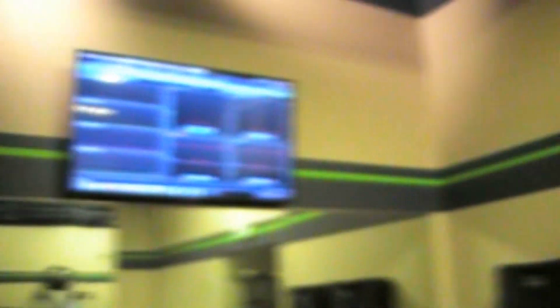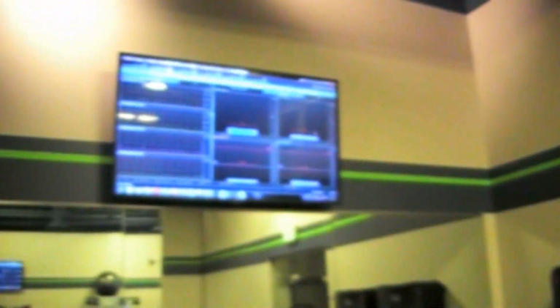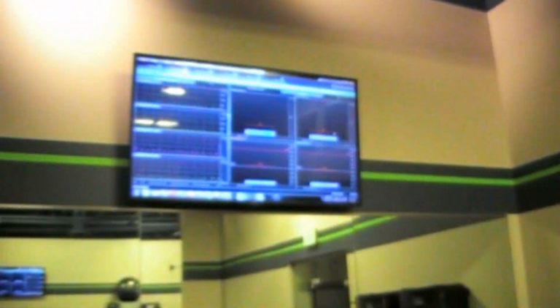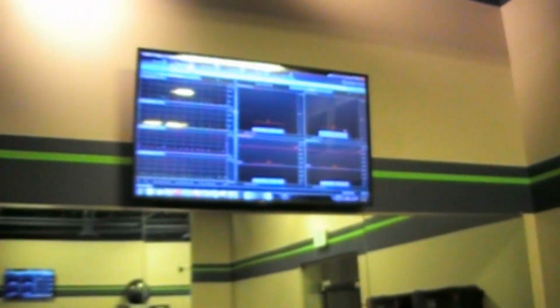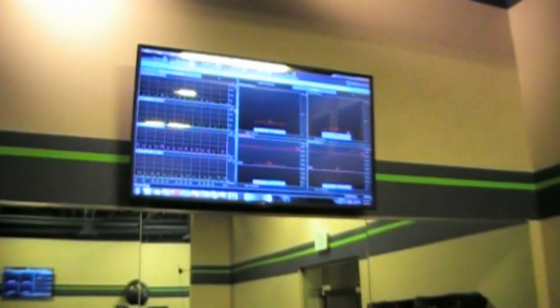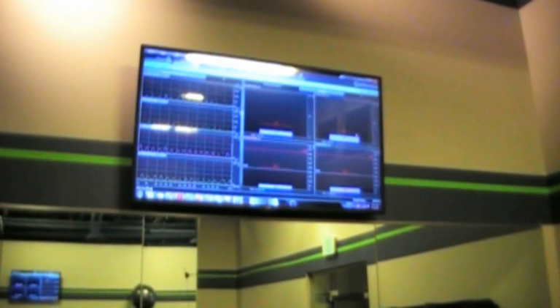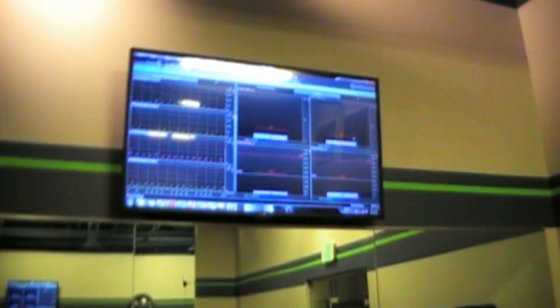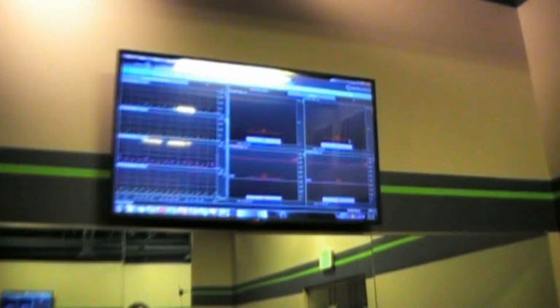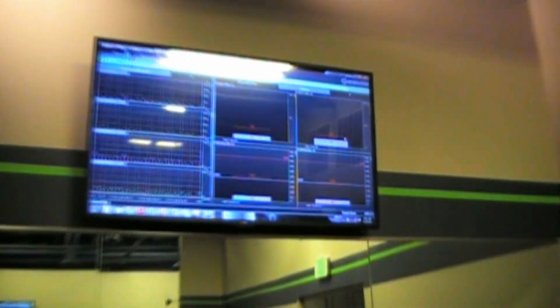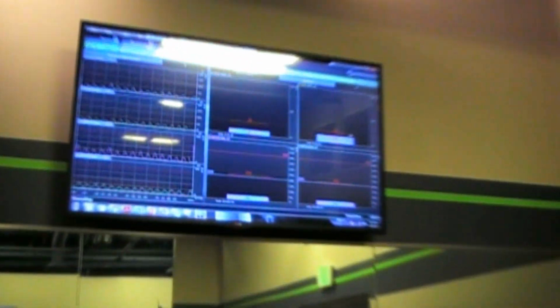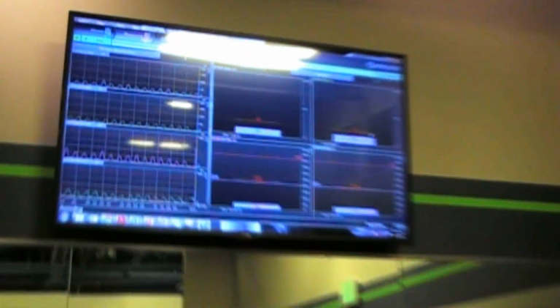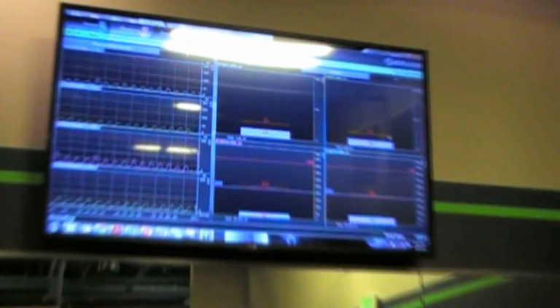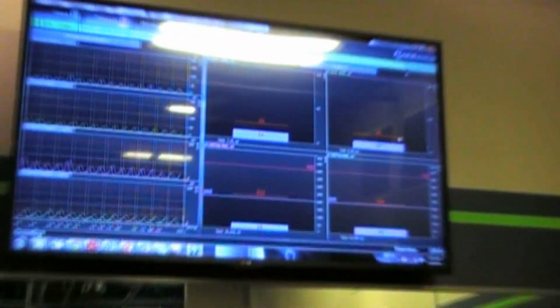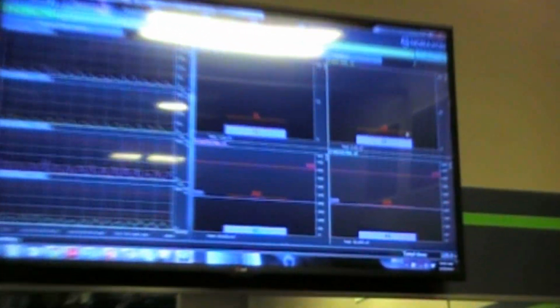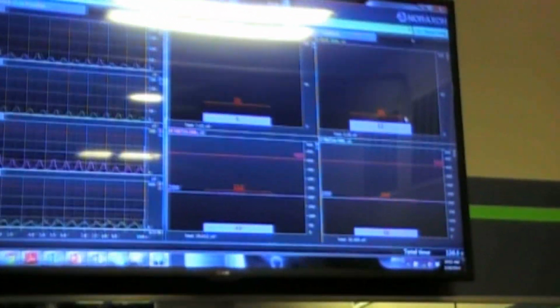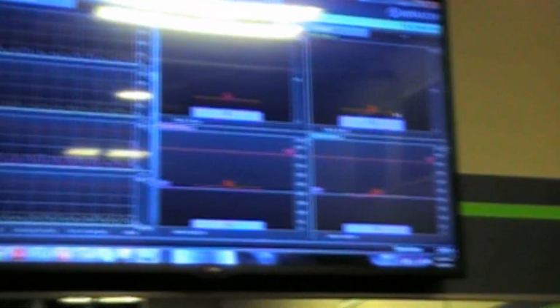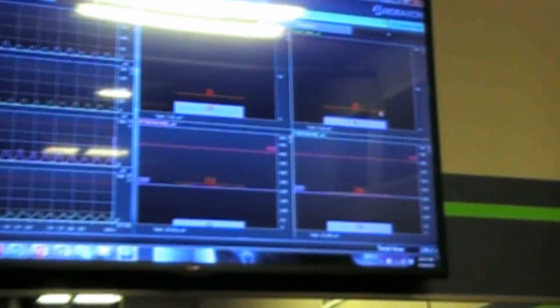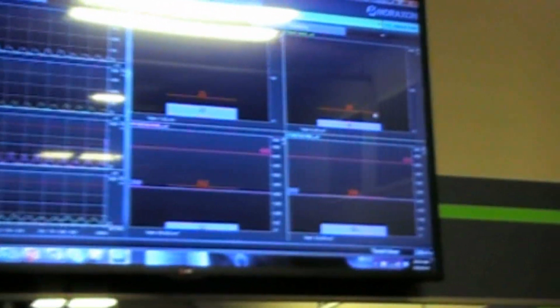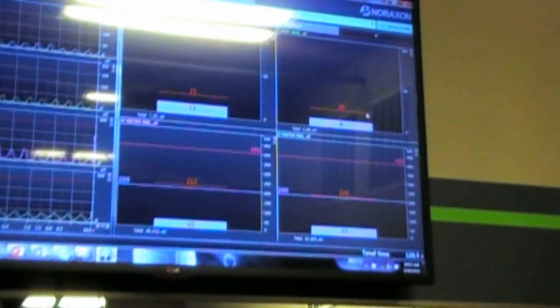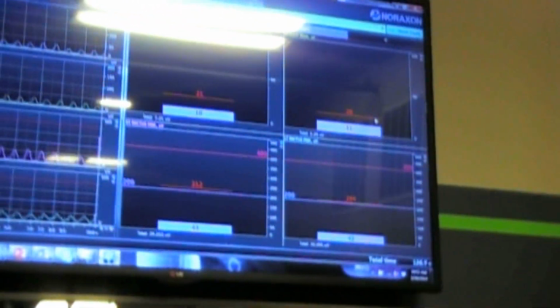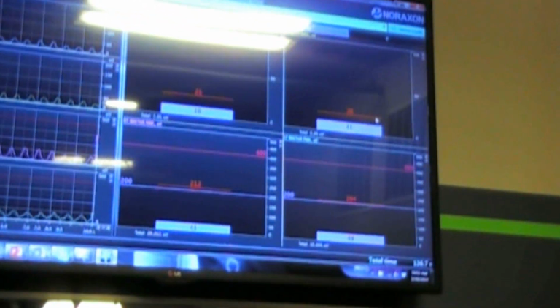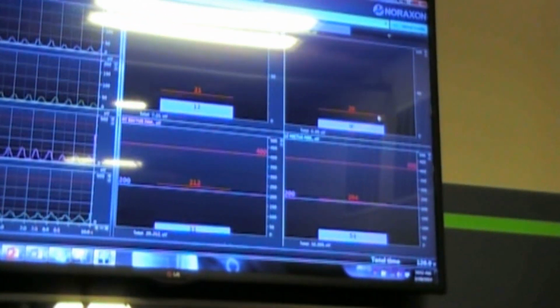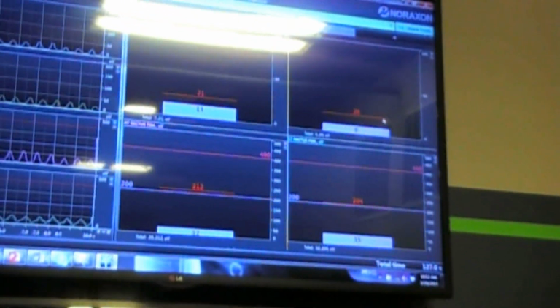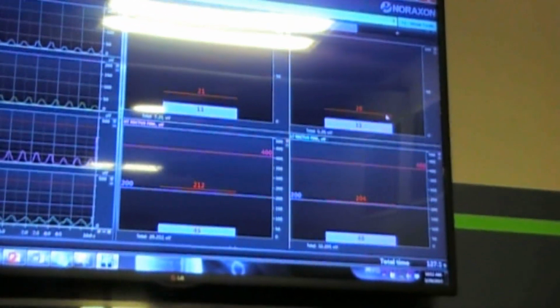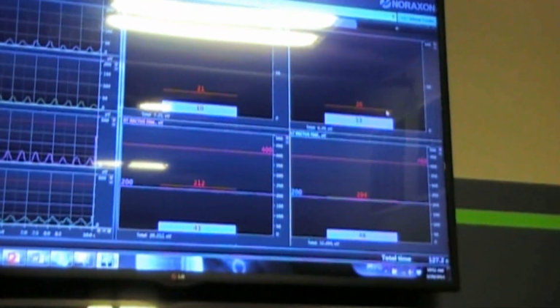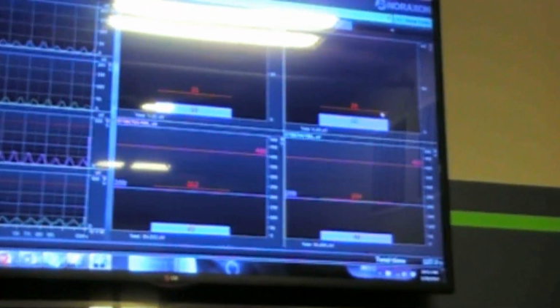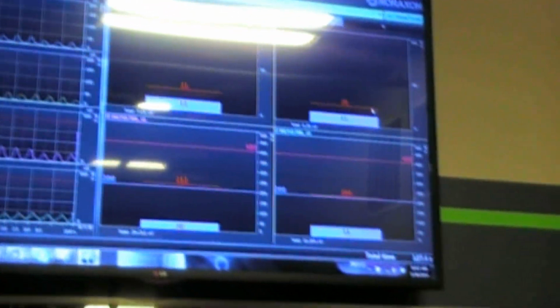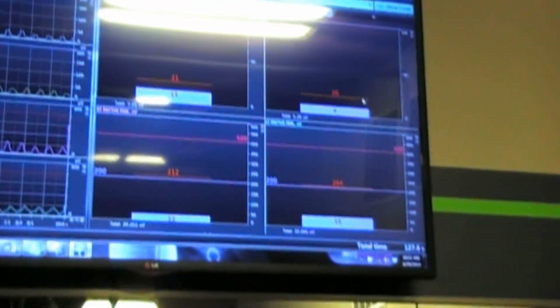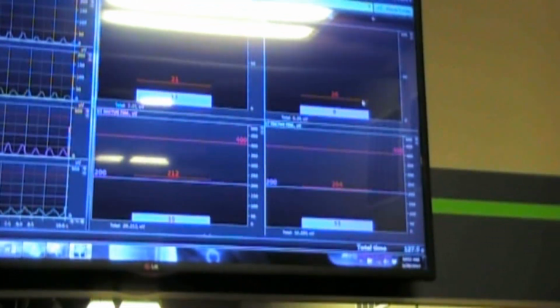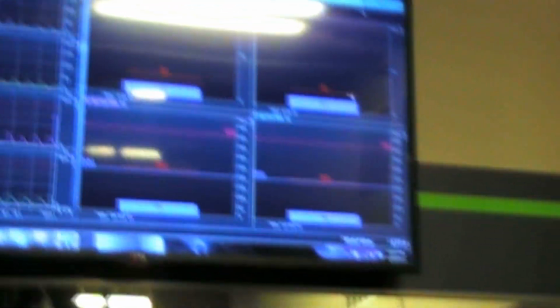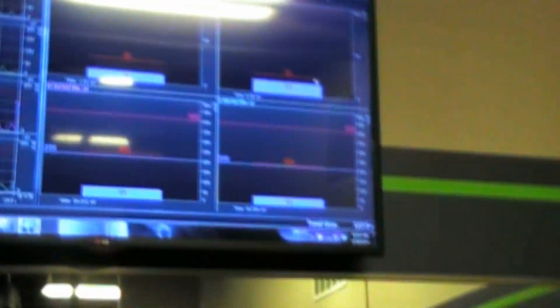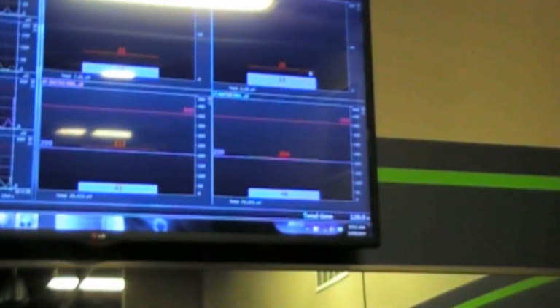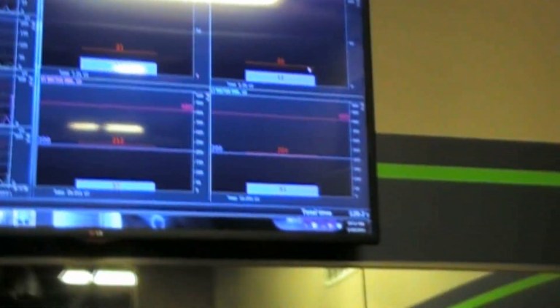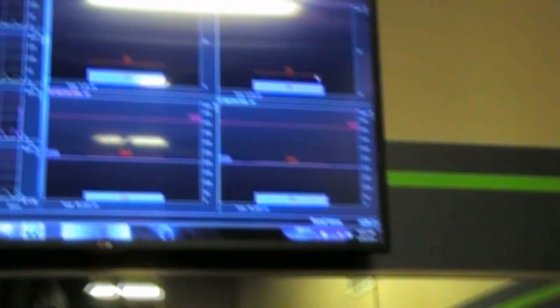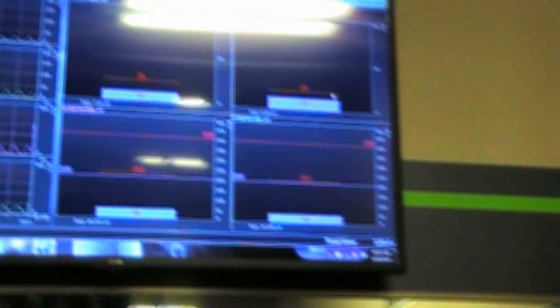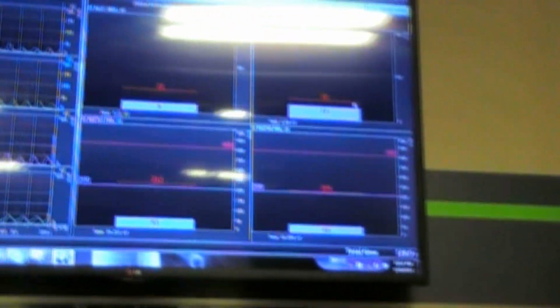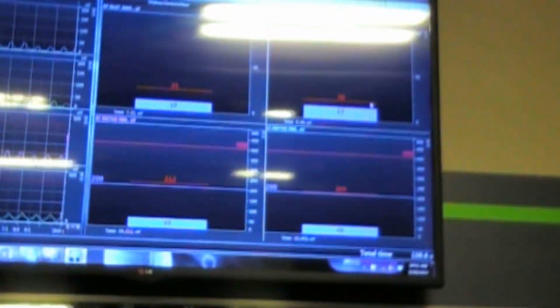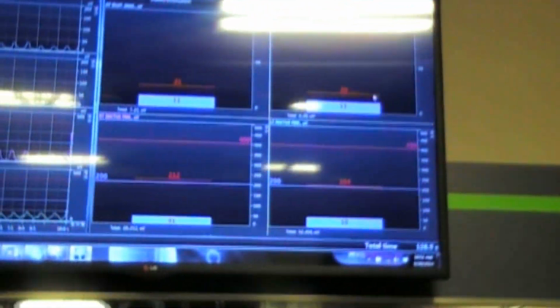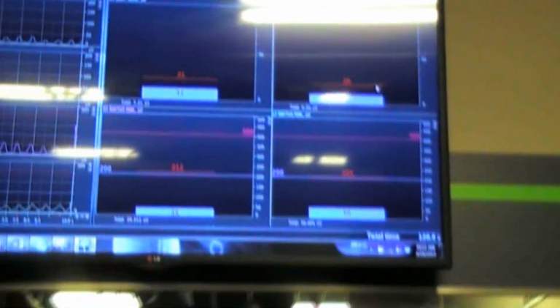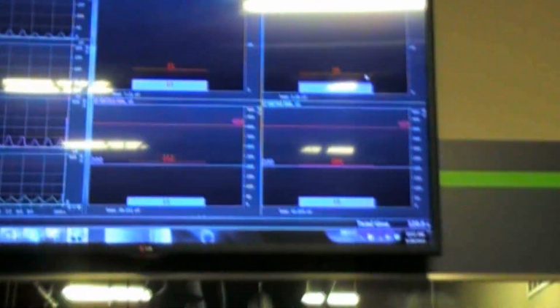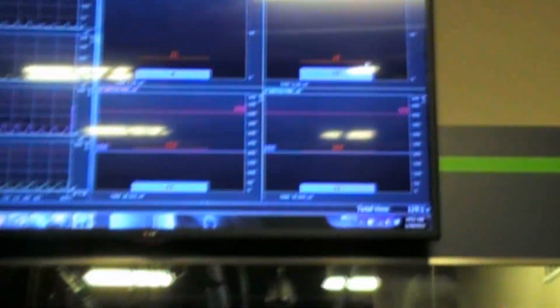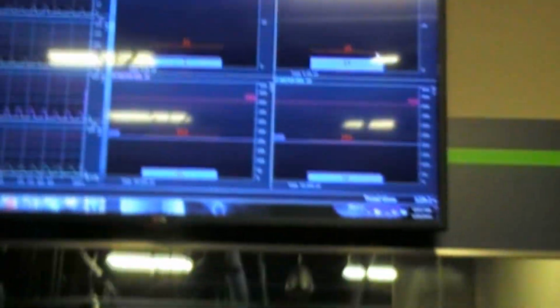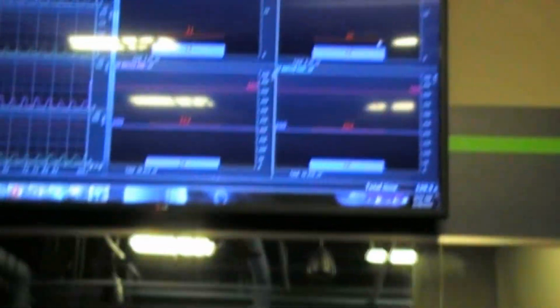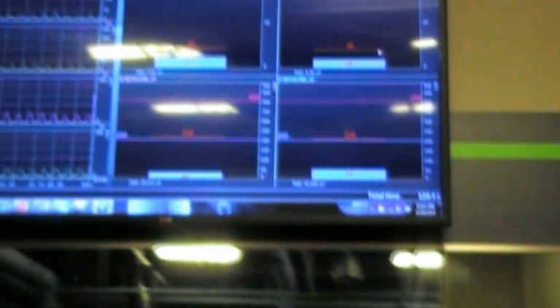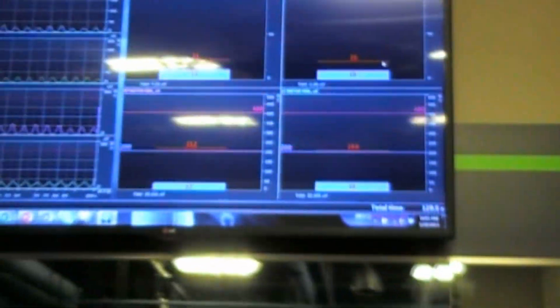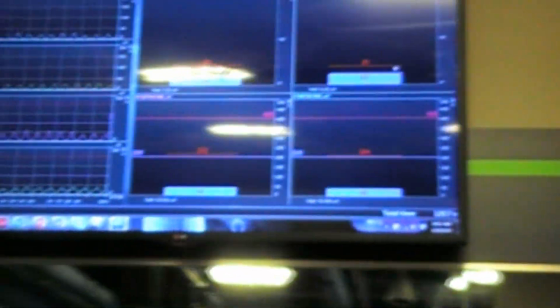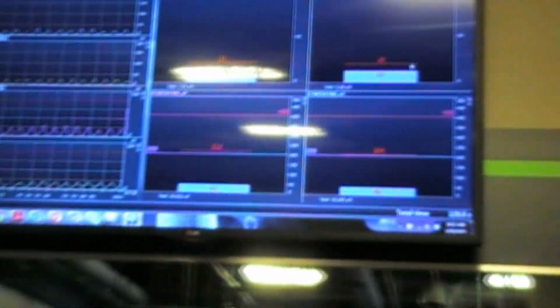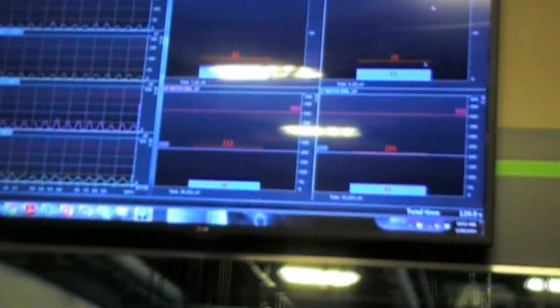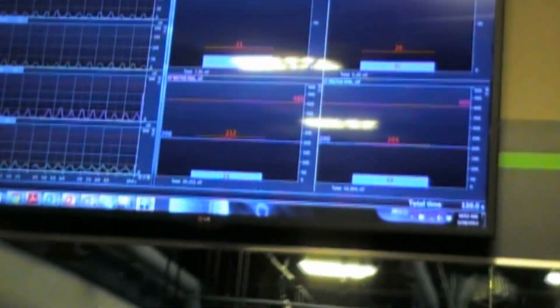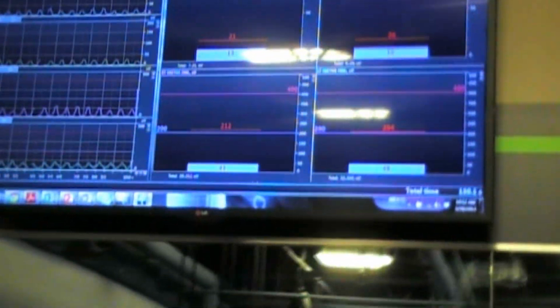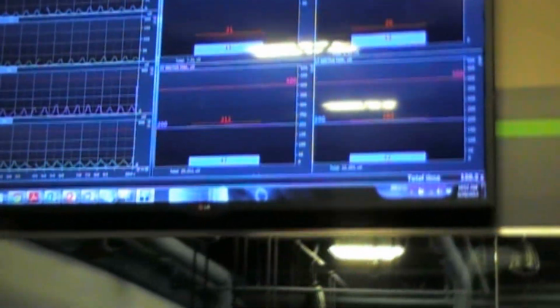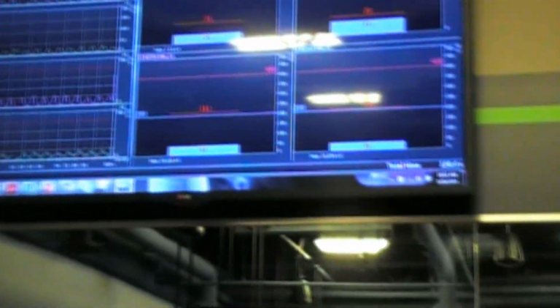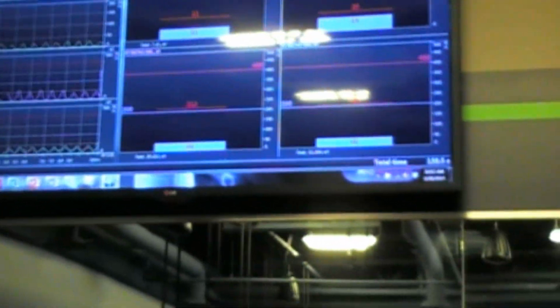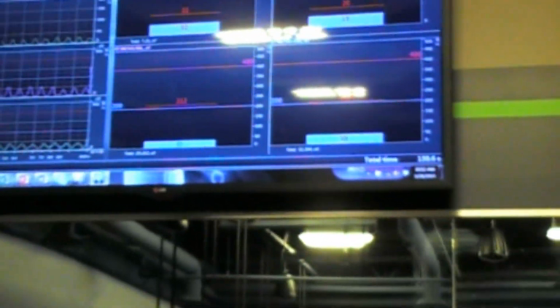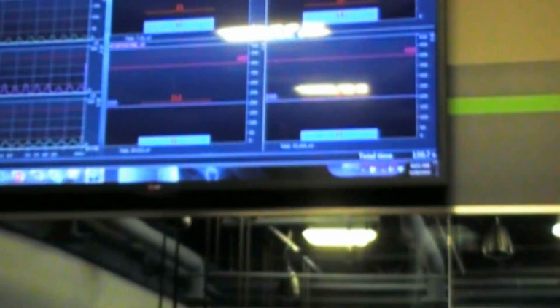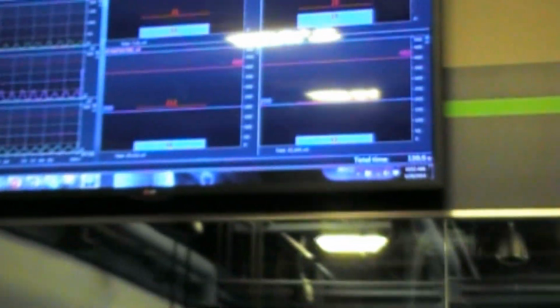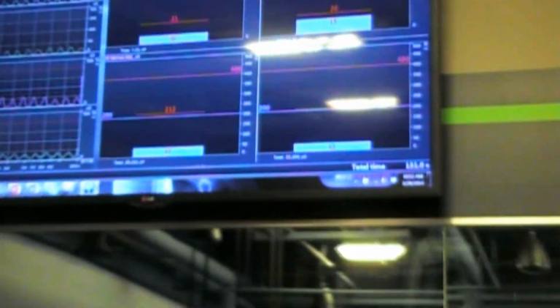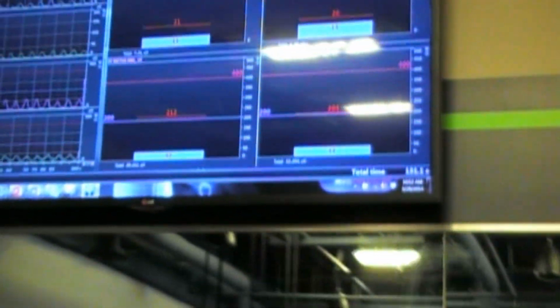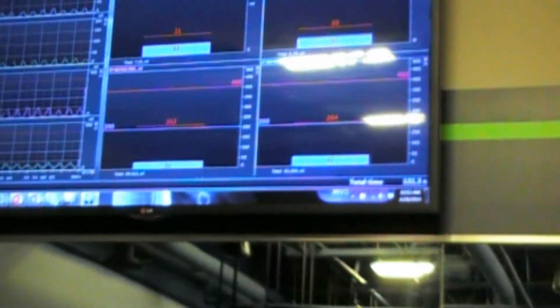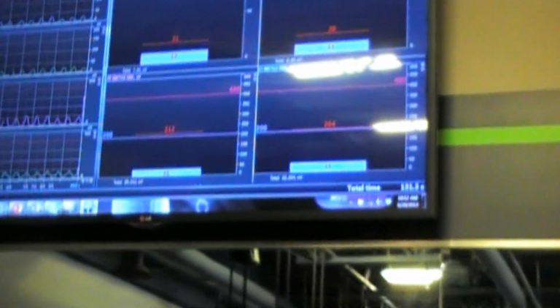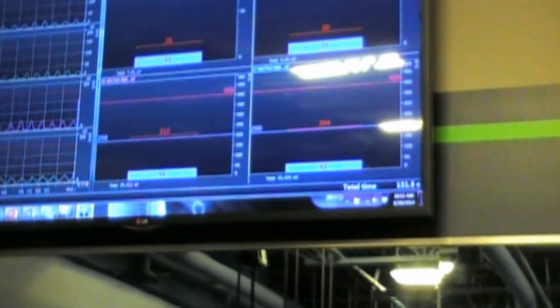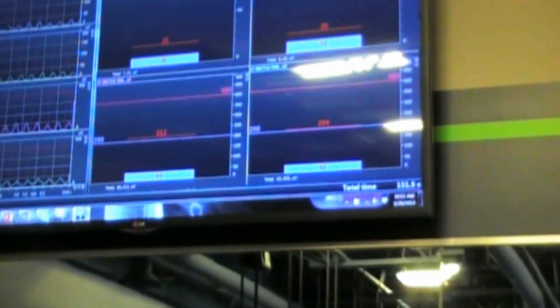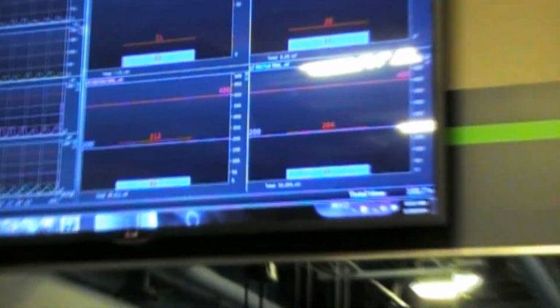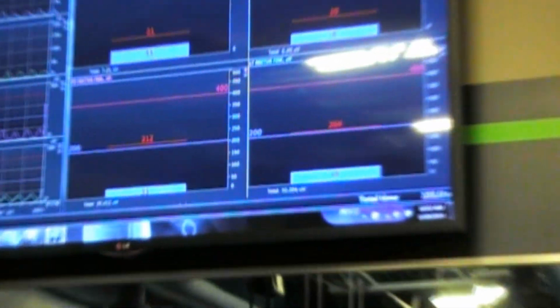And then up here we've got one of the modes — bar mode. Great biofeedback.